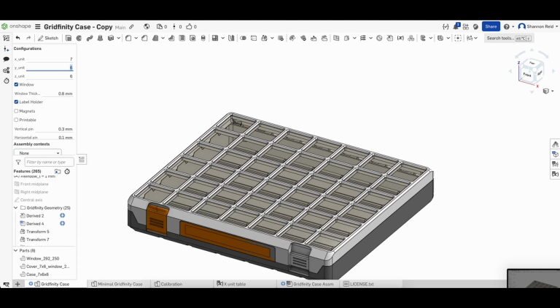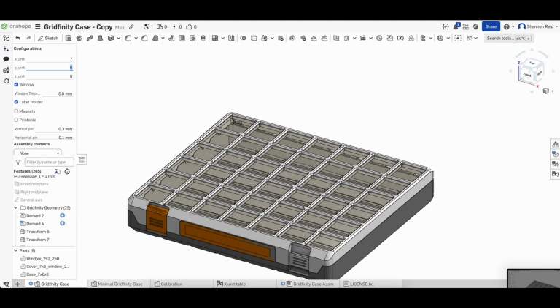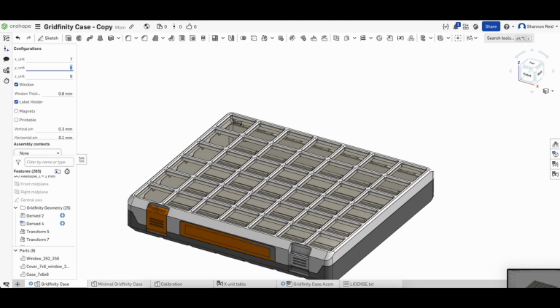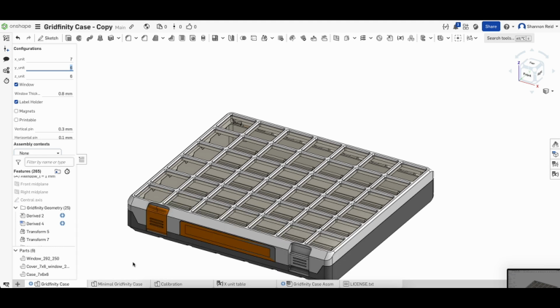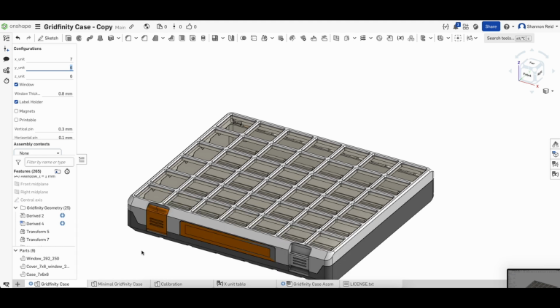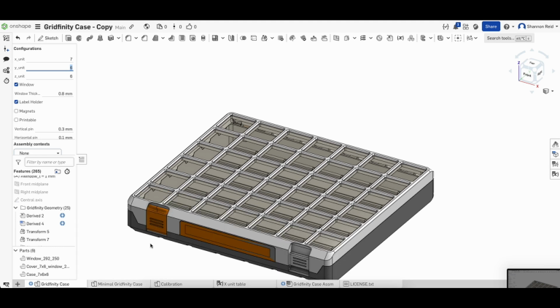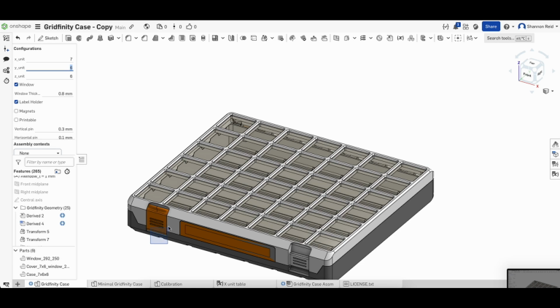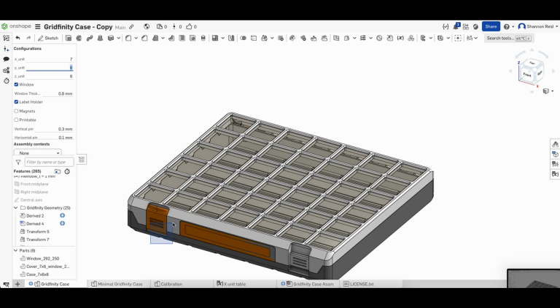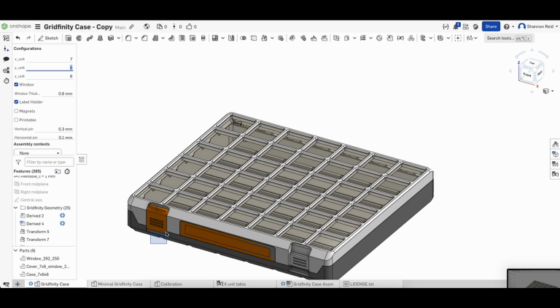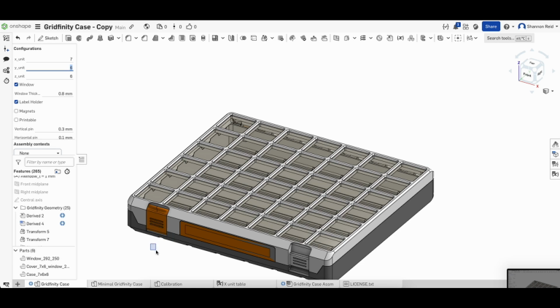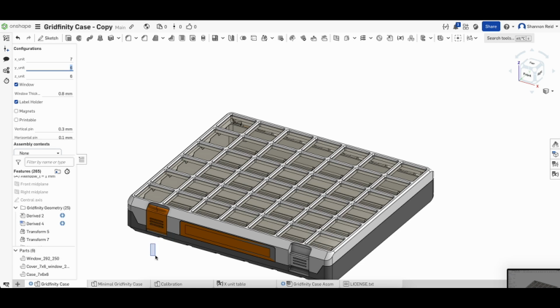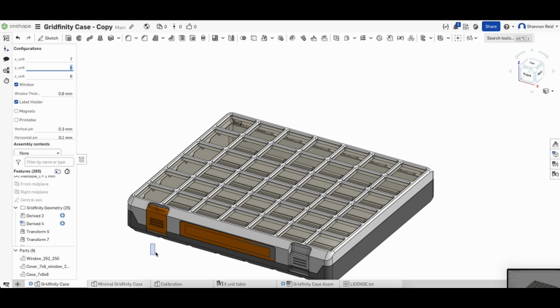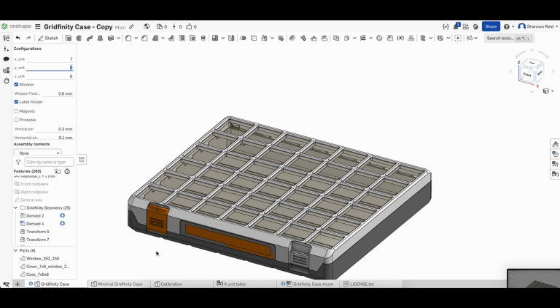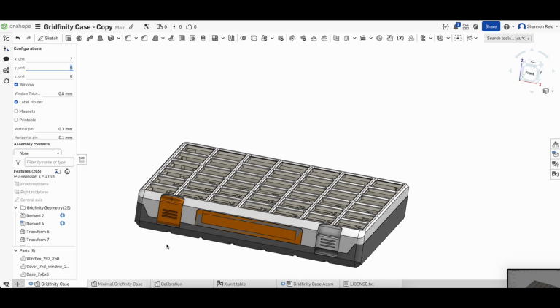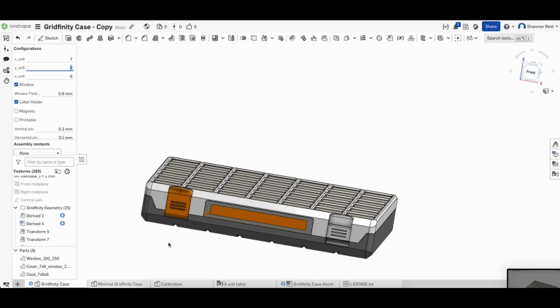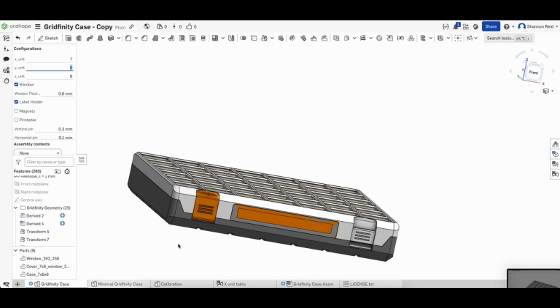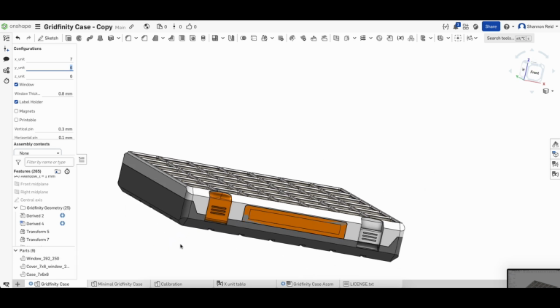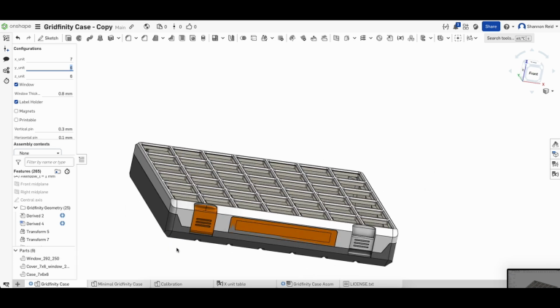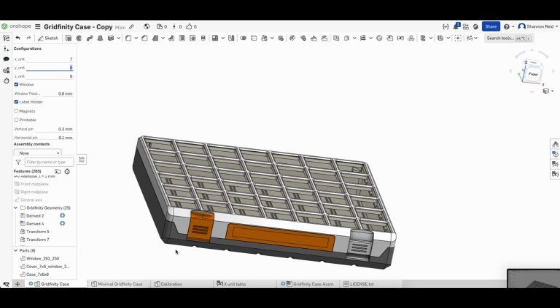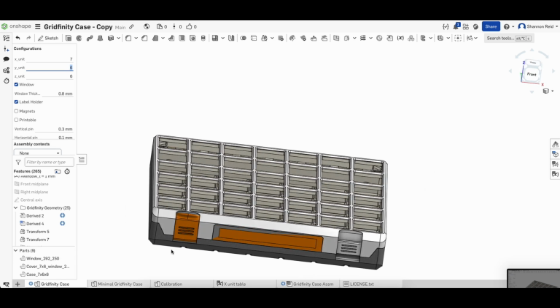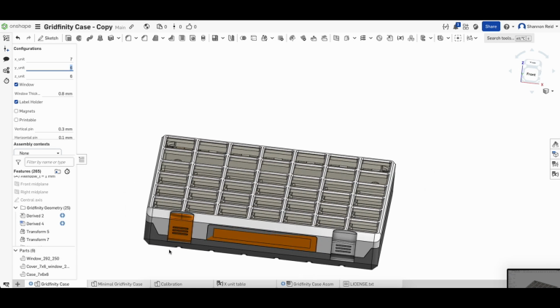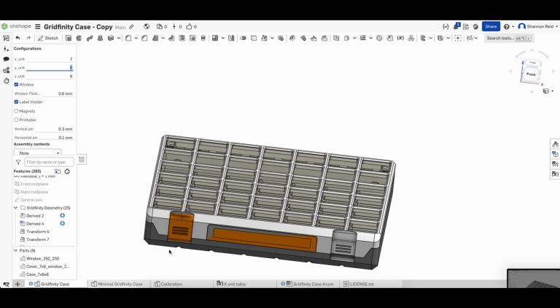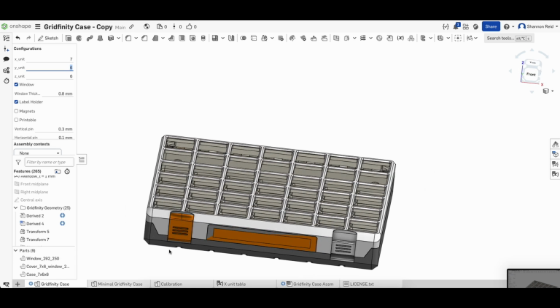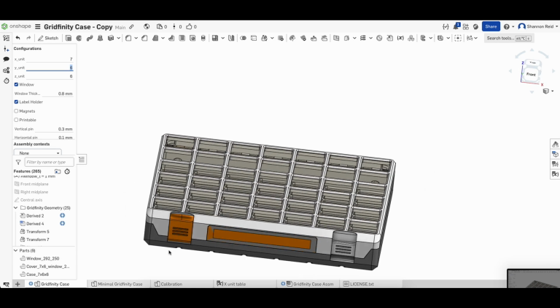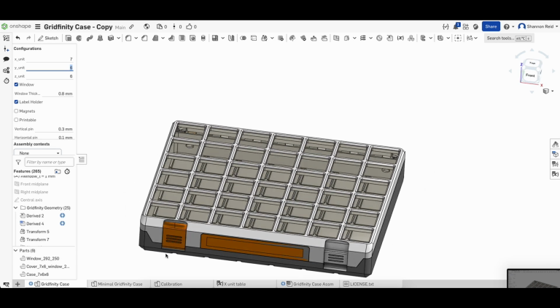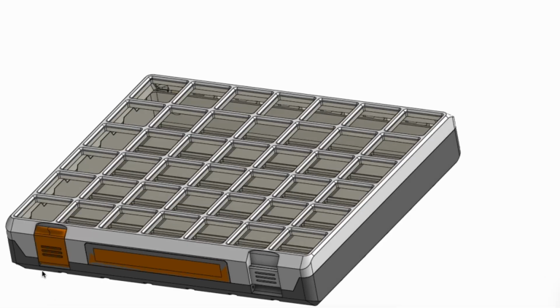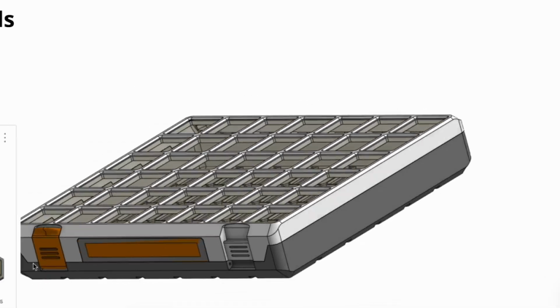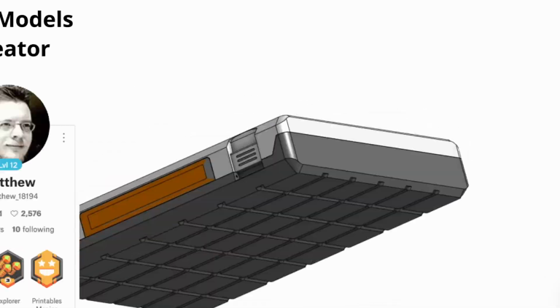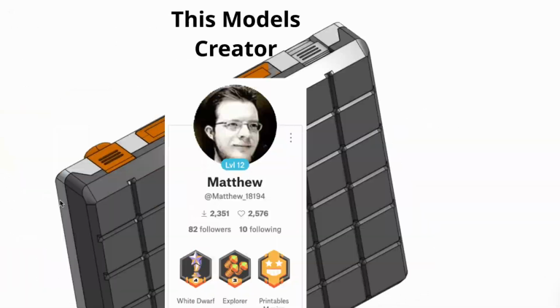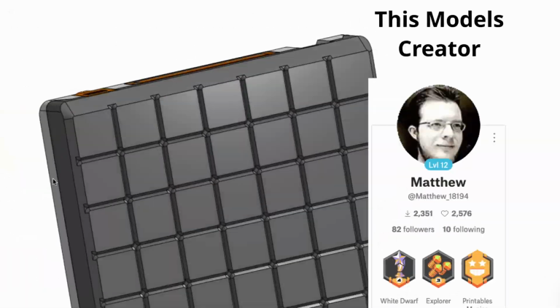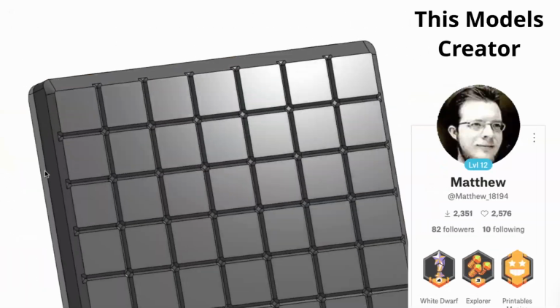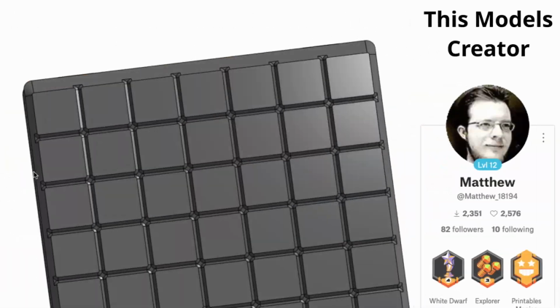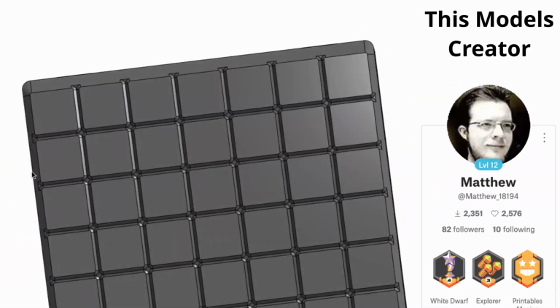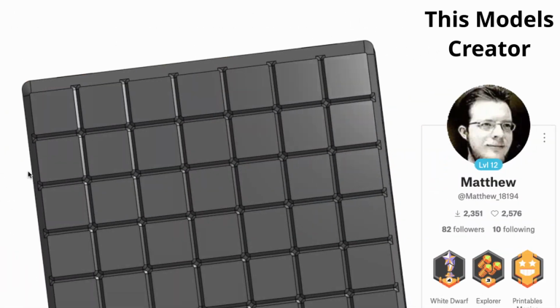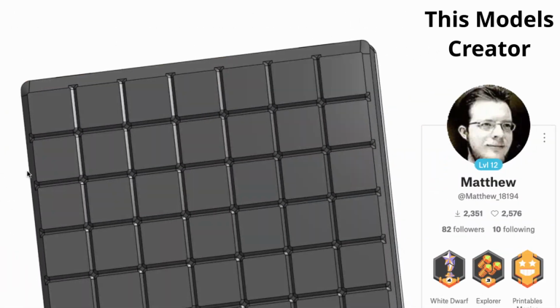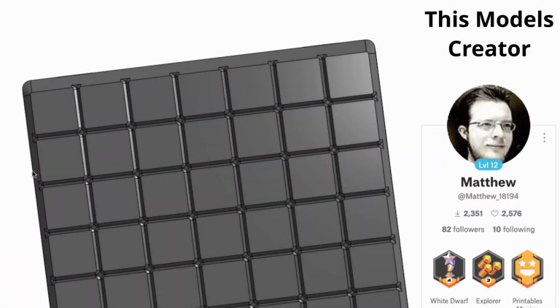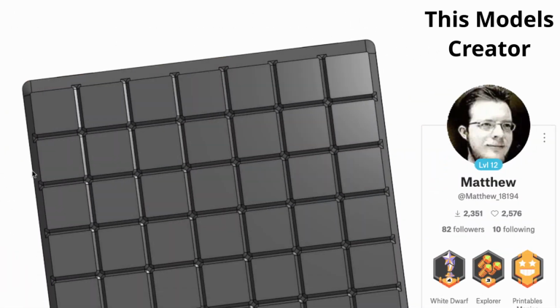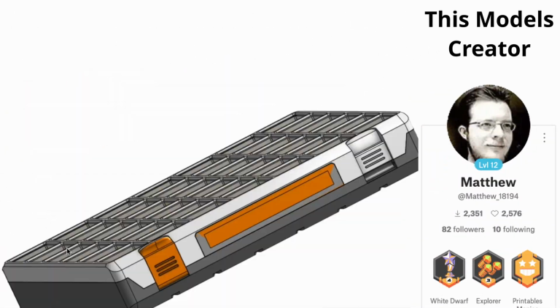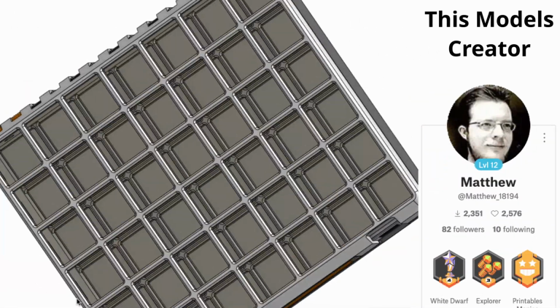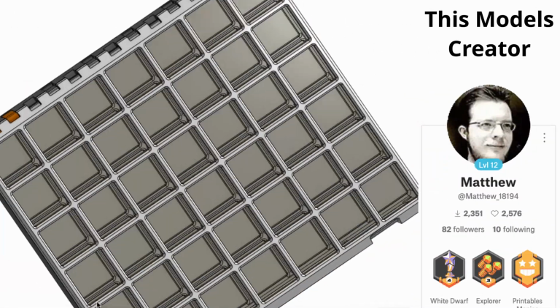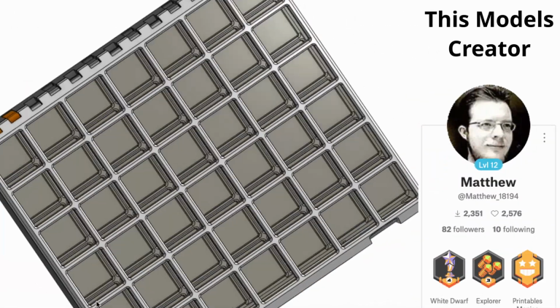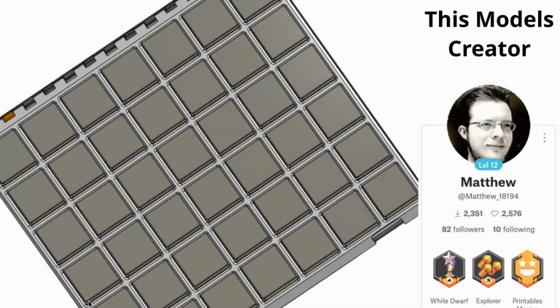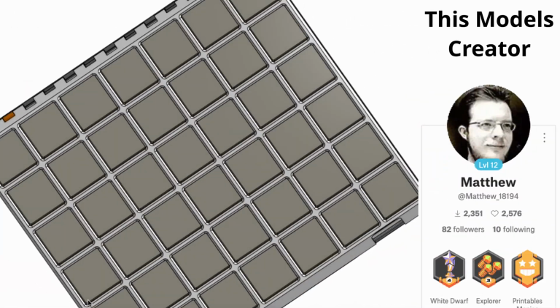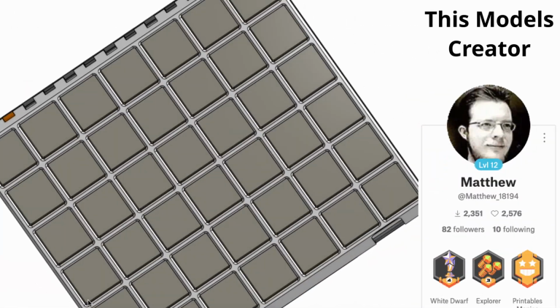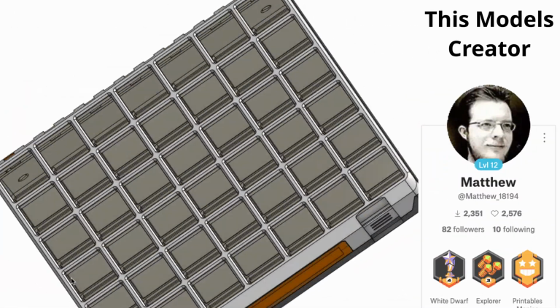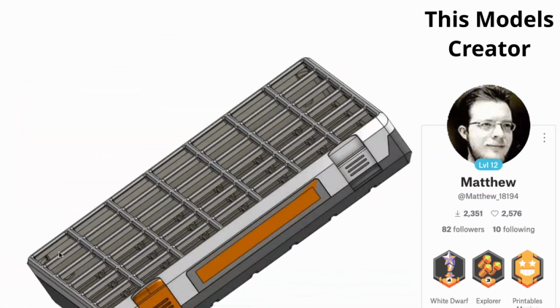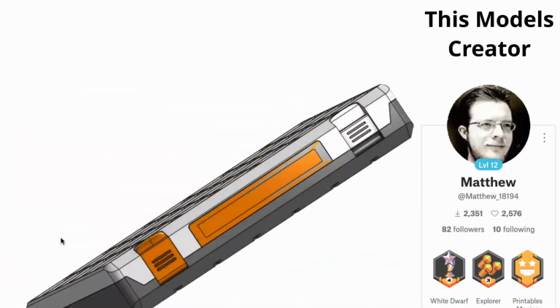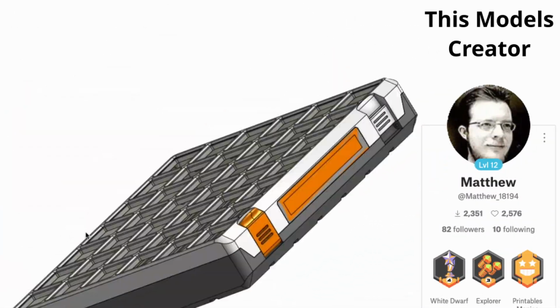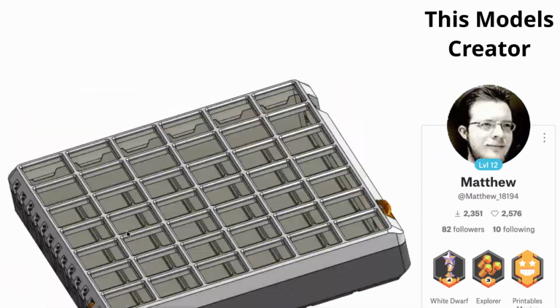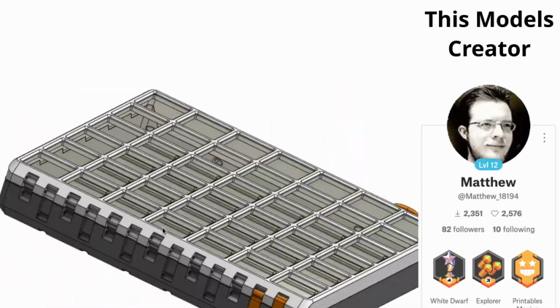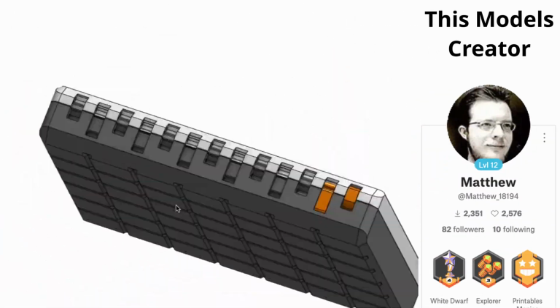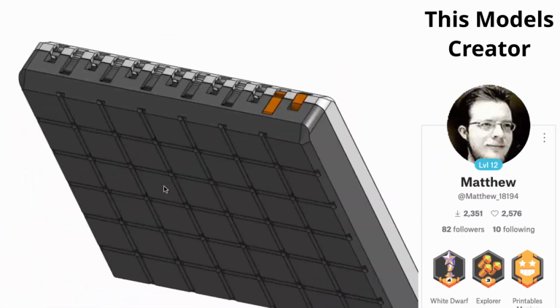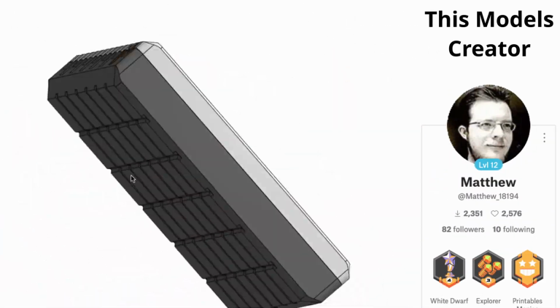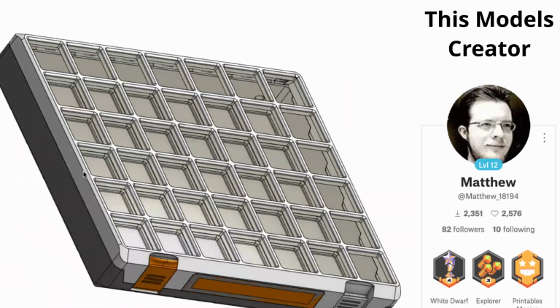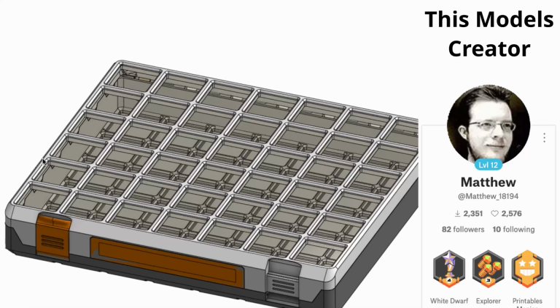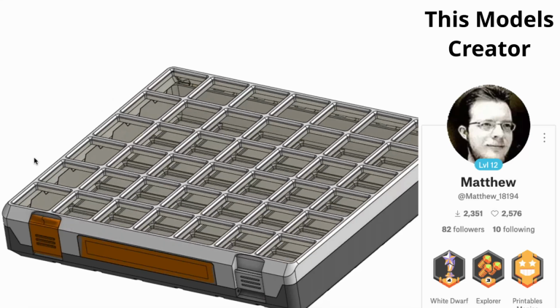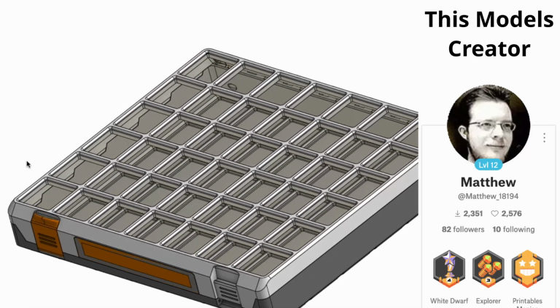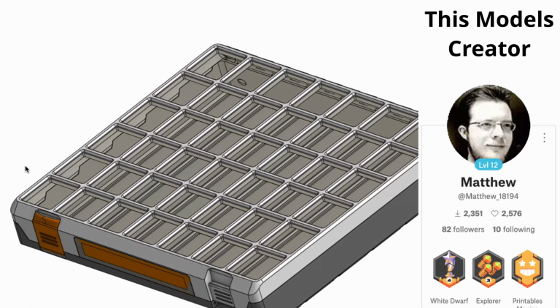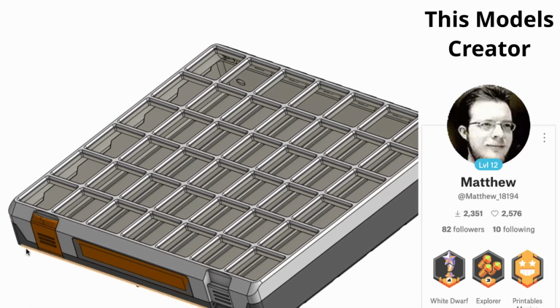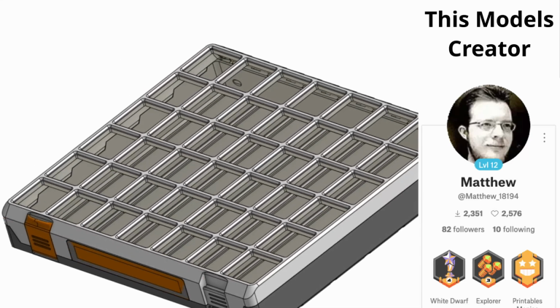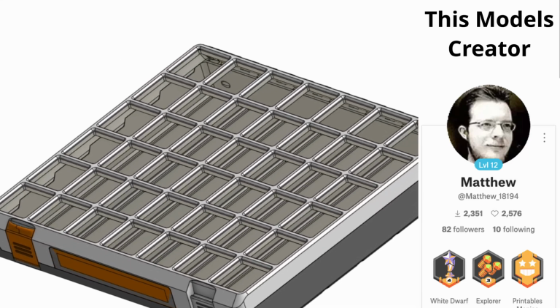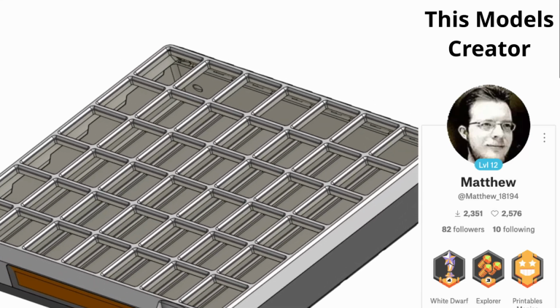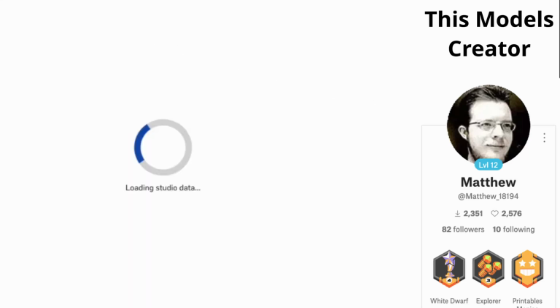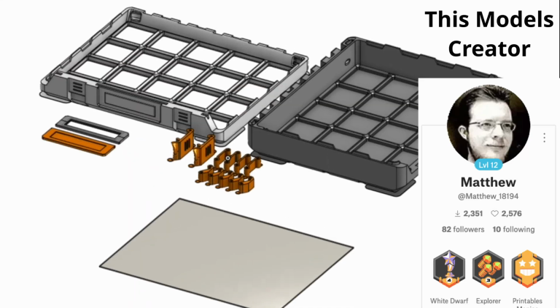Be careful modifying any other parameters that you don't break the Gridfinity standard sizing, otherwise you'll have to create your own custom boxes as well.